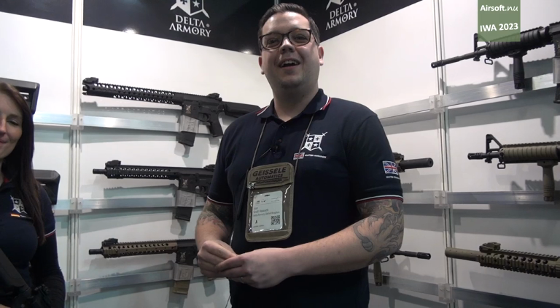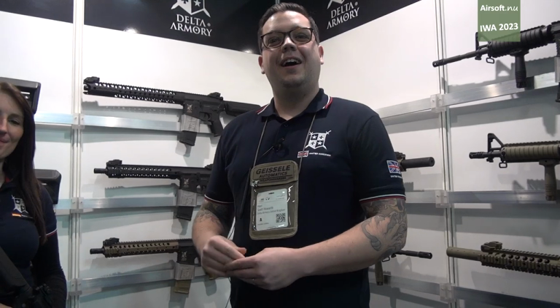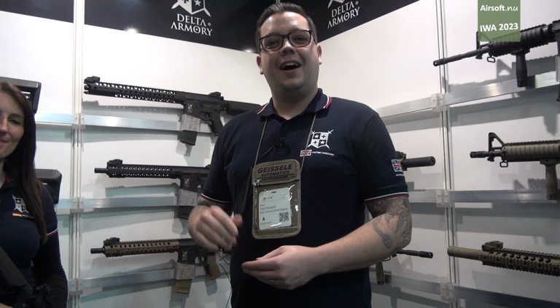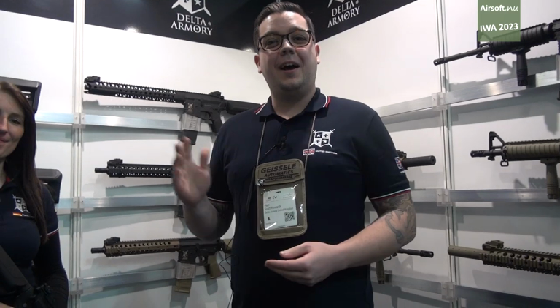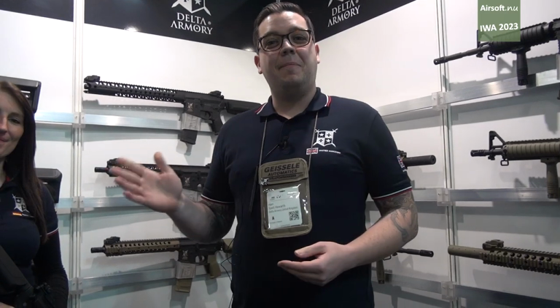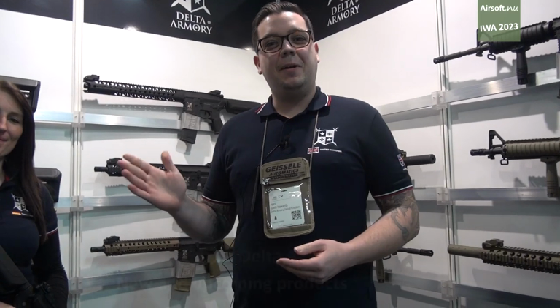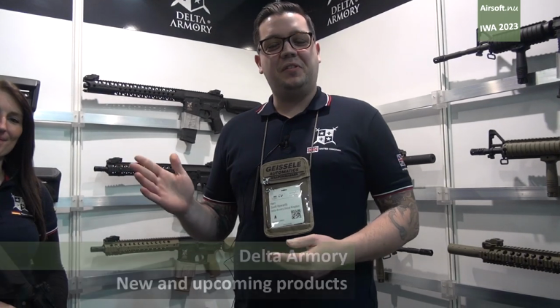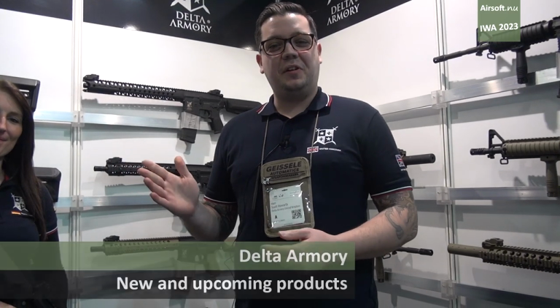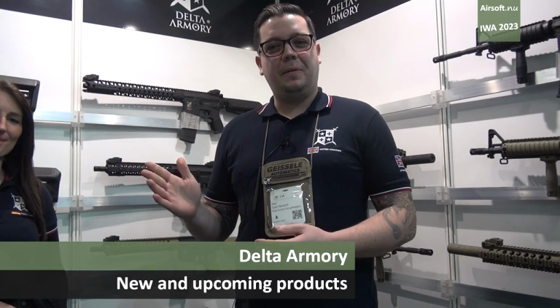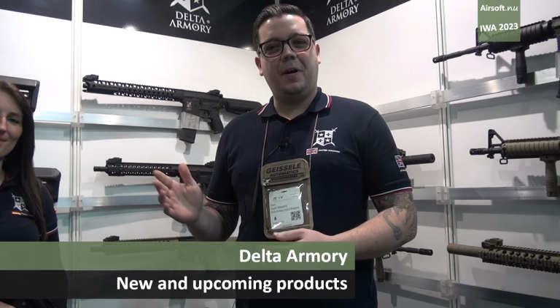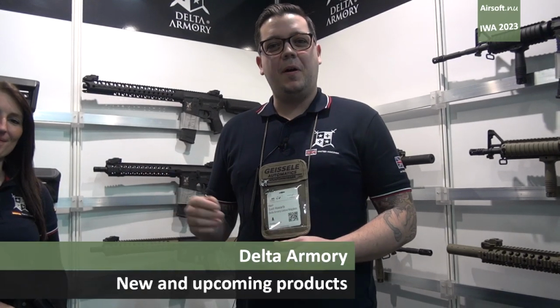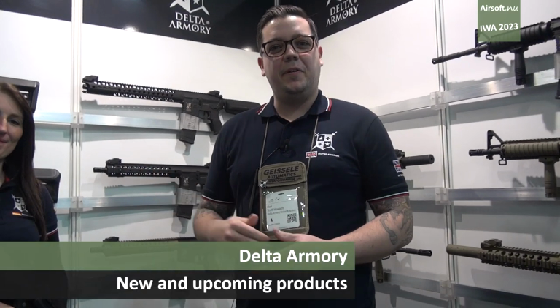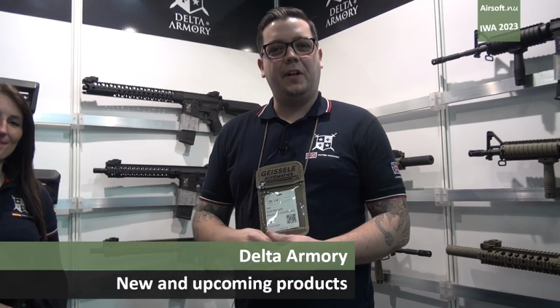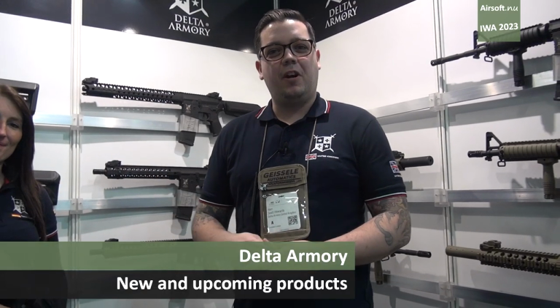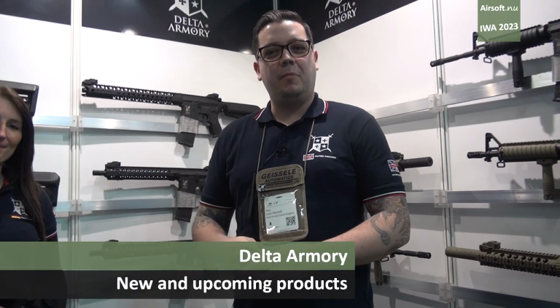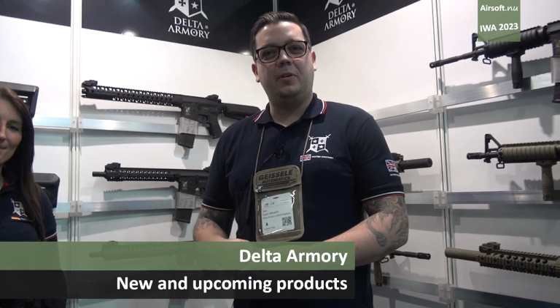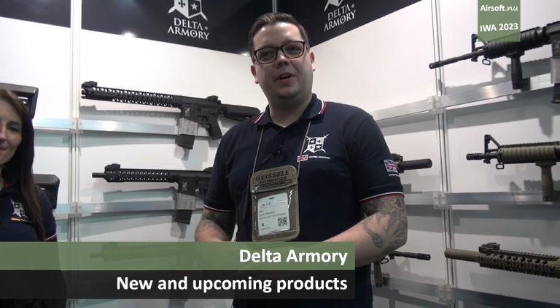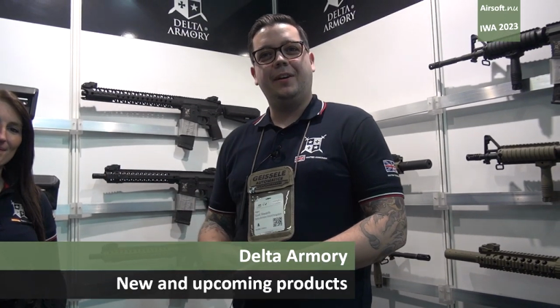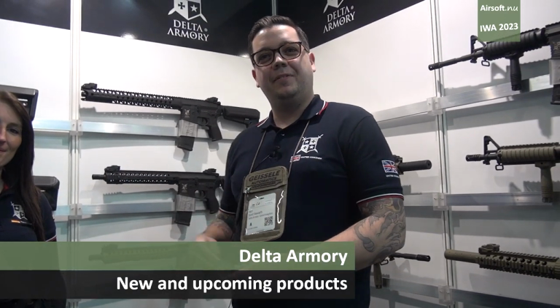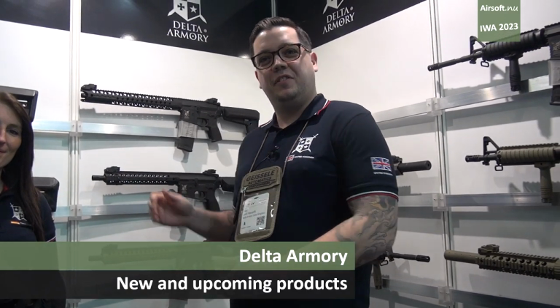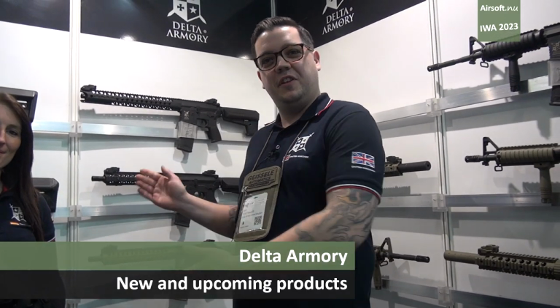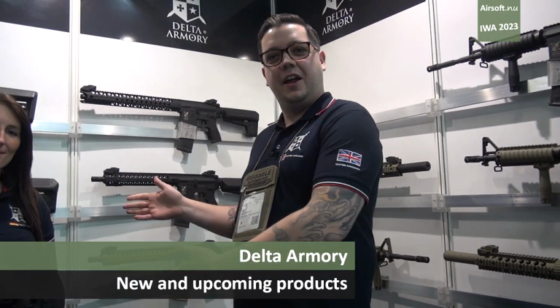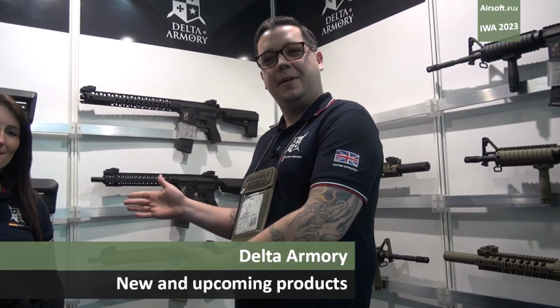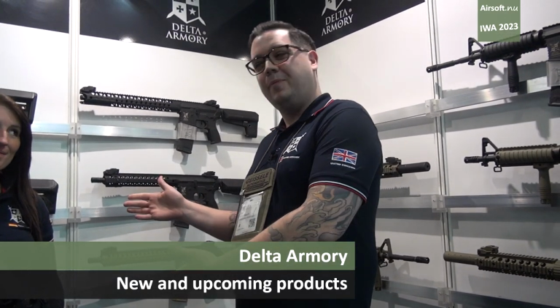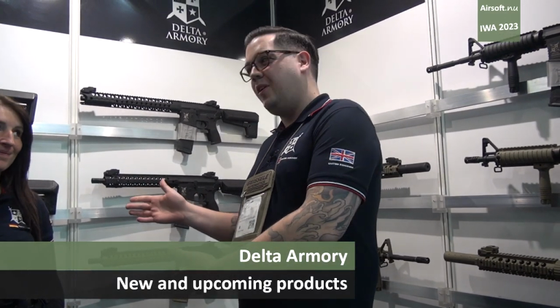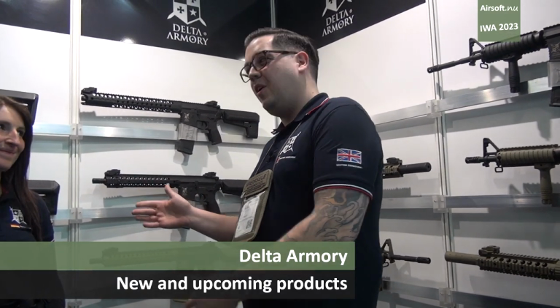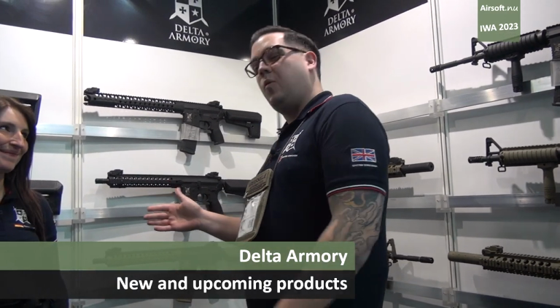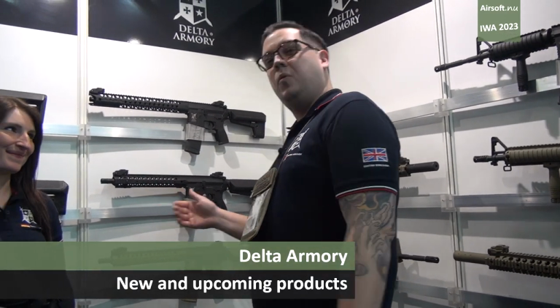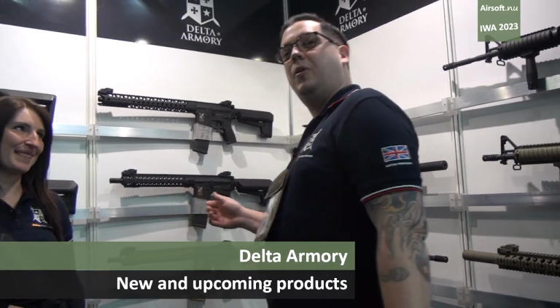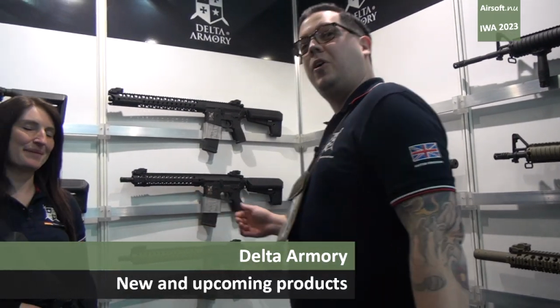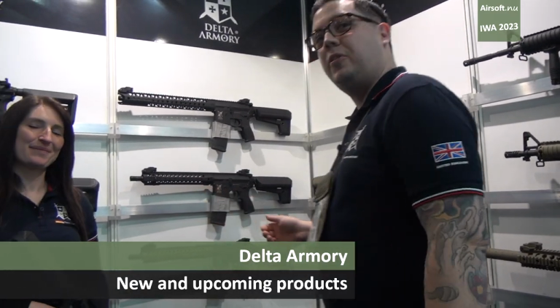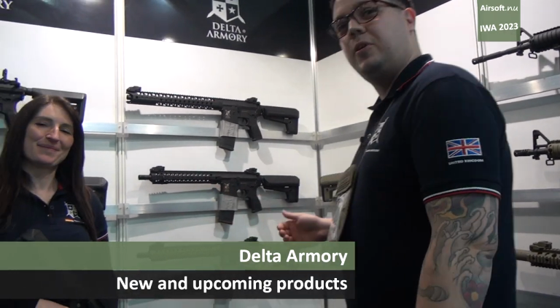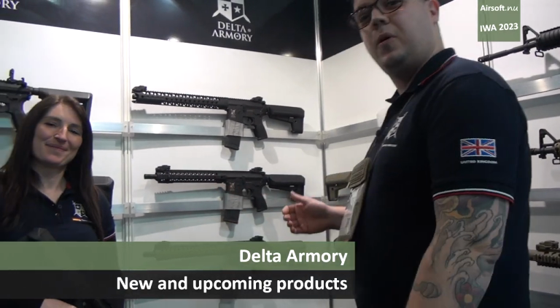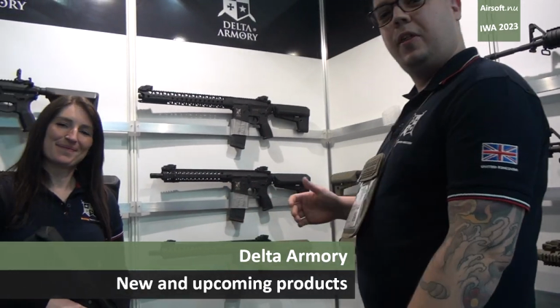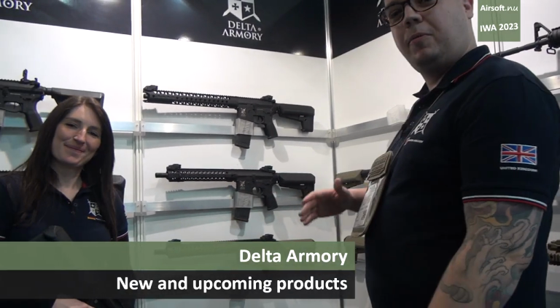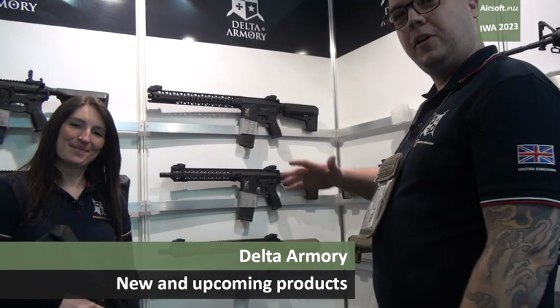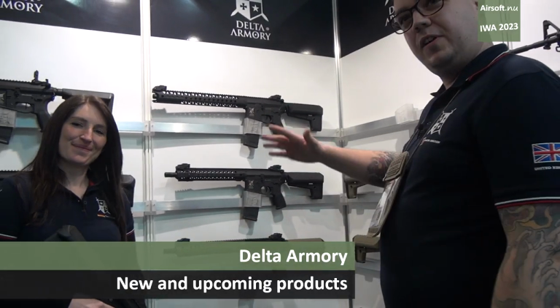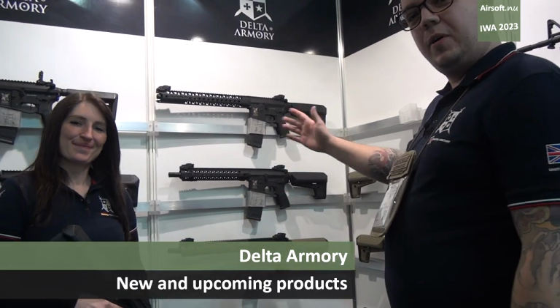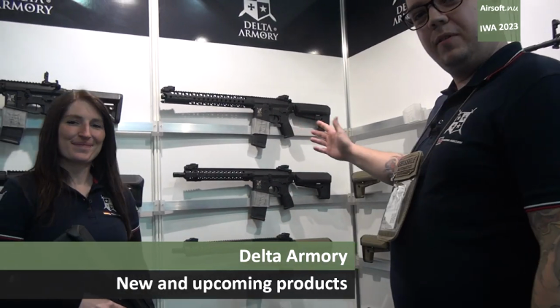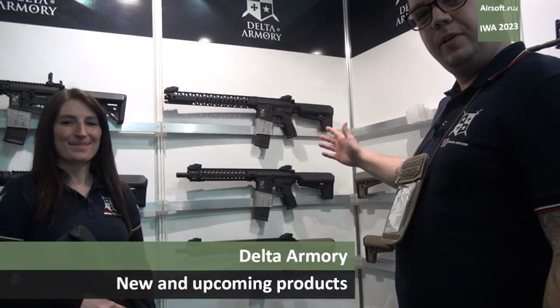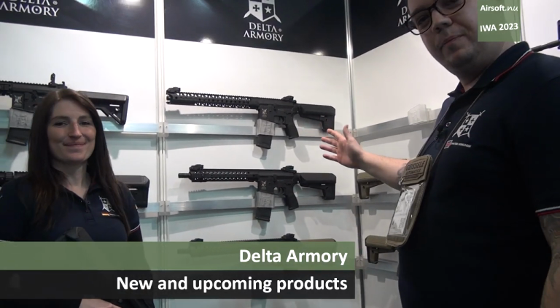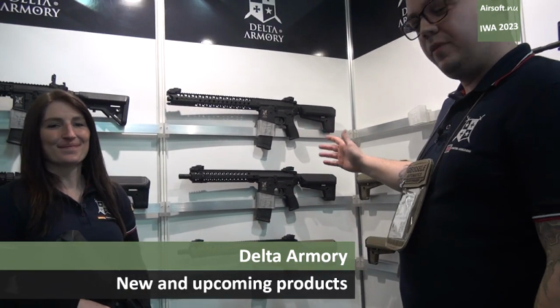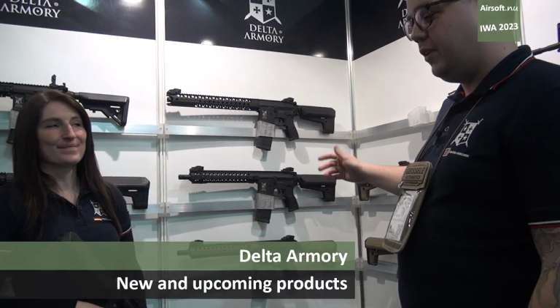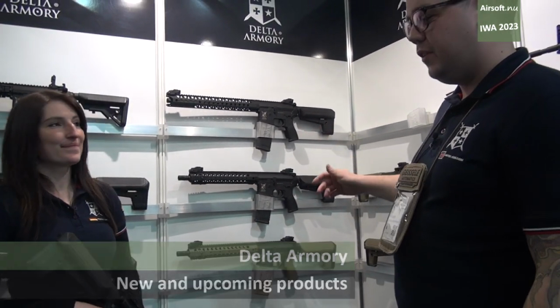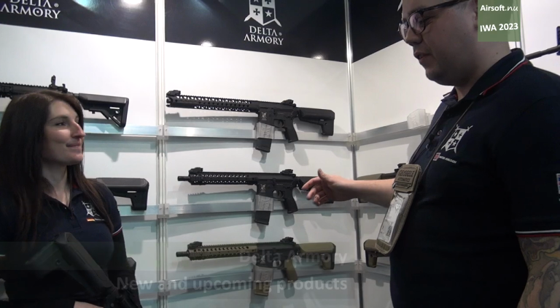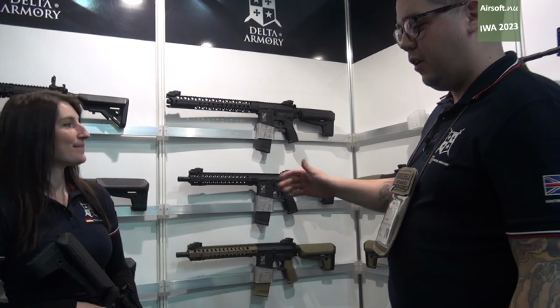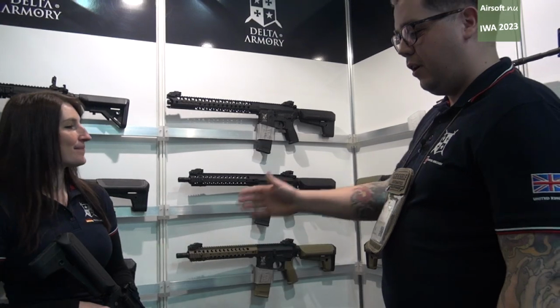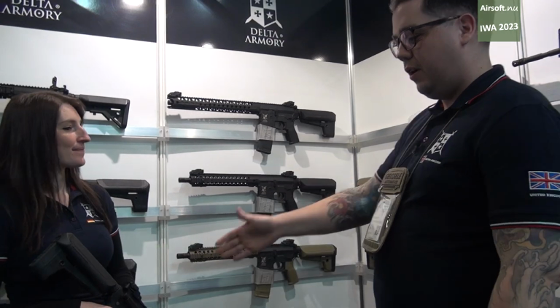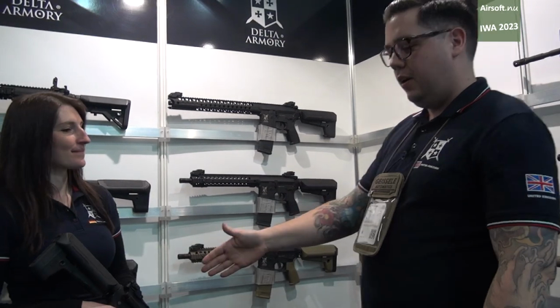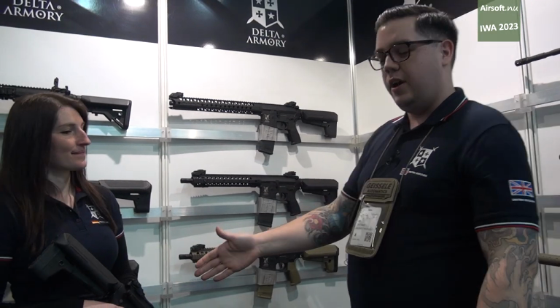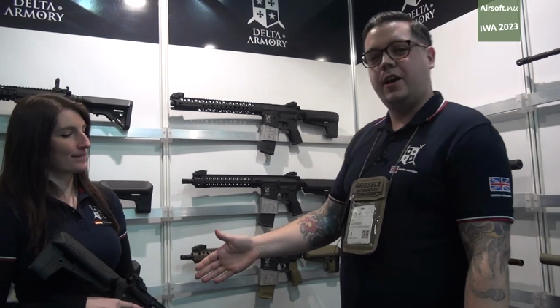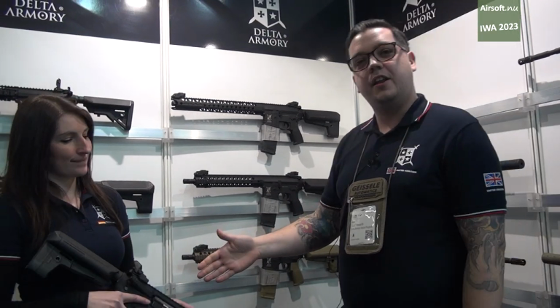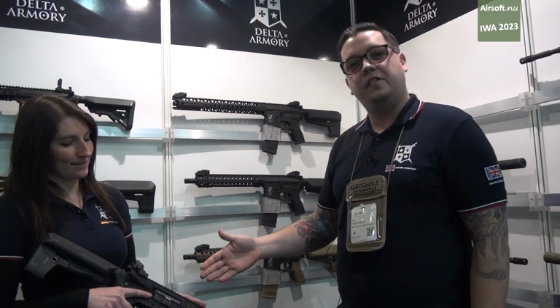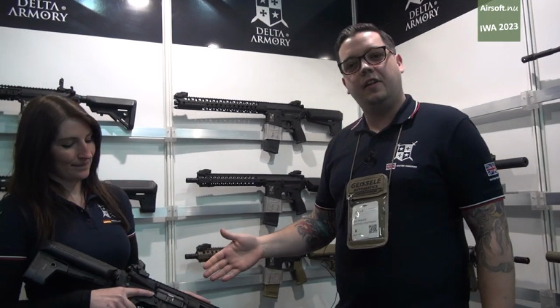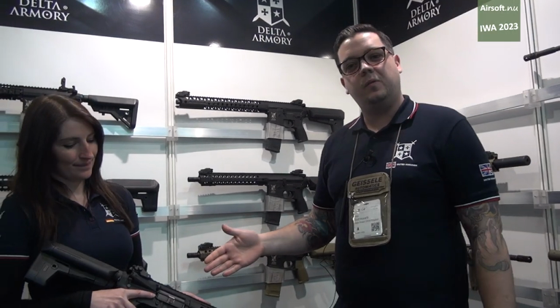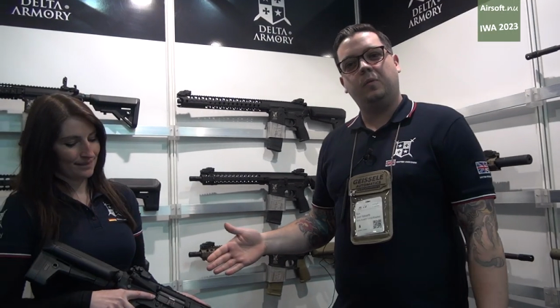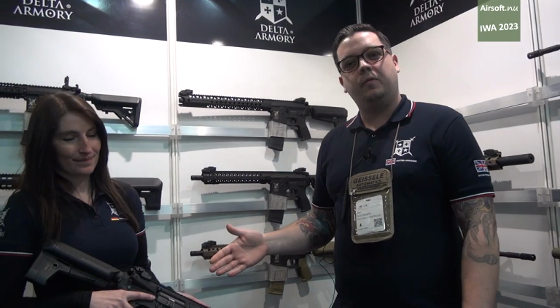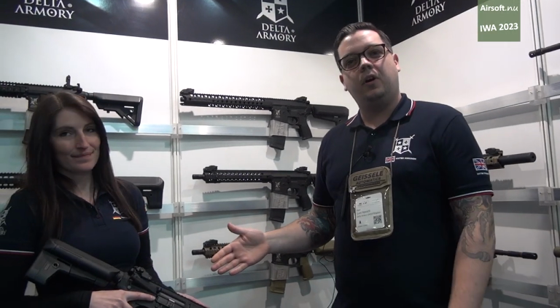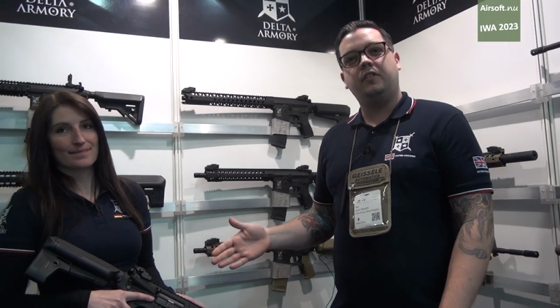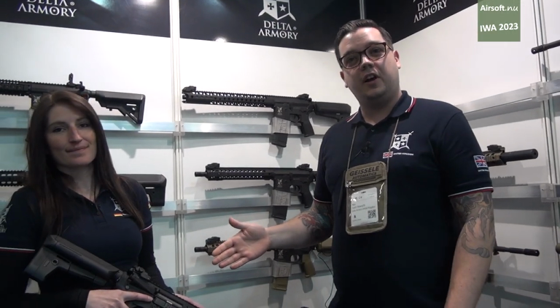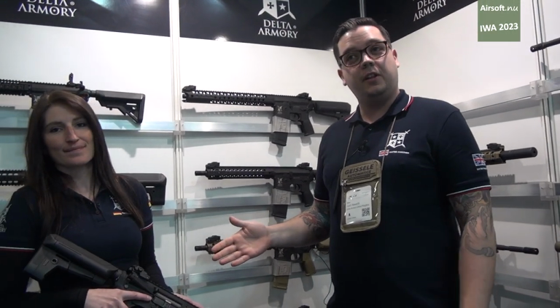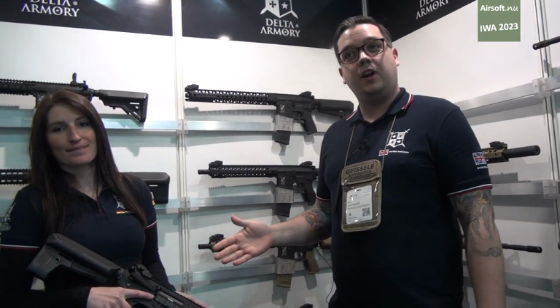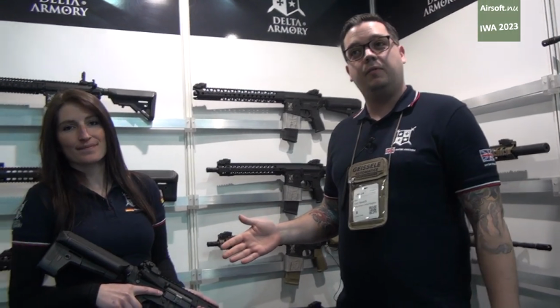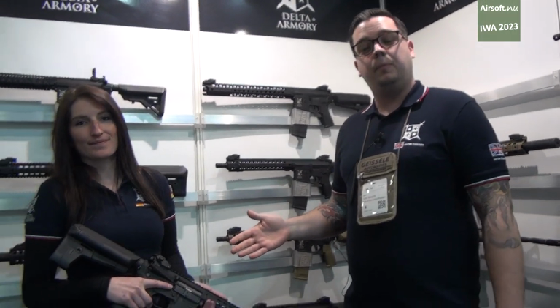Hi, my name is Scott. I work for Delta Armory UK. This is Nani. We'll go through the products that we offer. In Nani's hands, we've got a Charlie rifle.